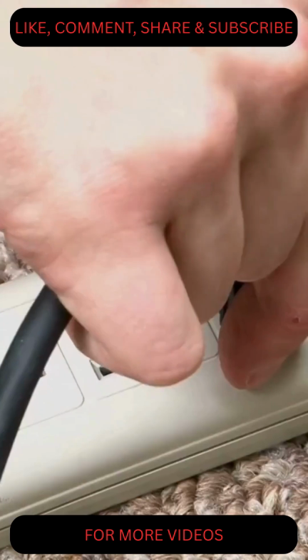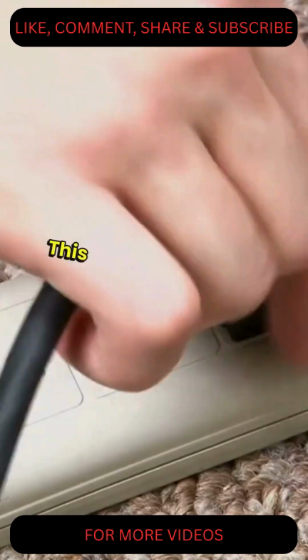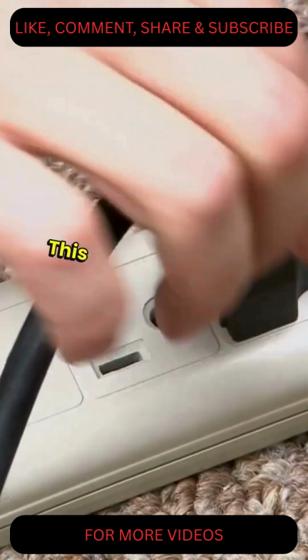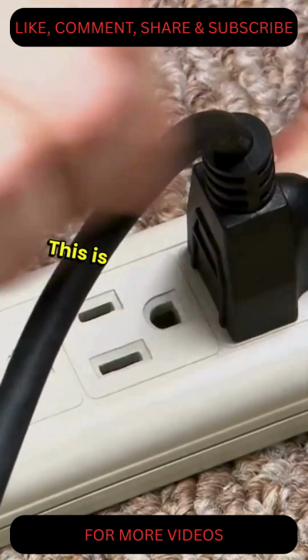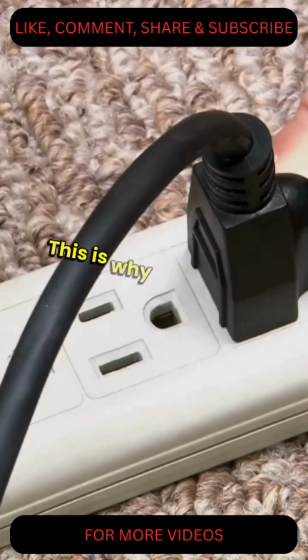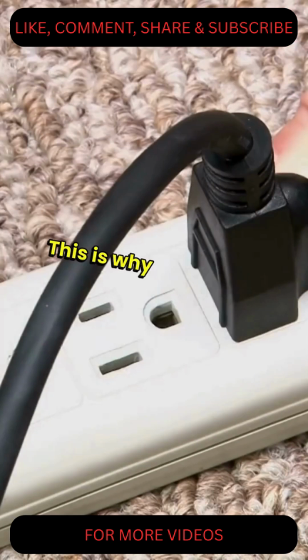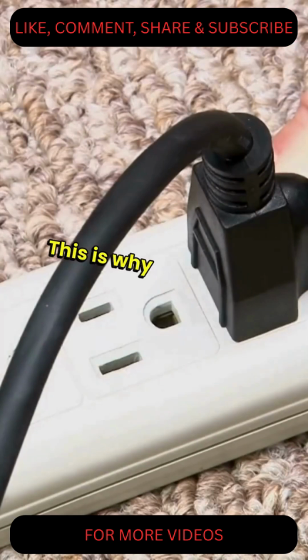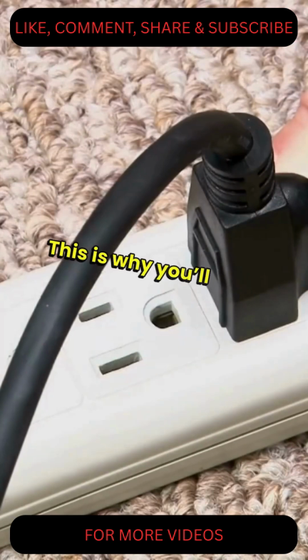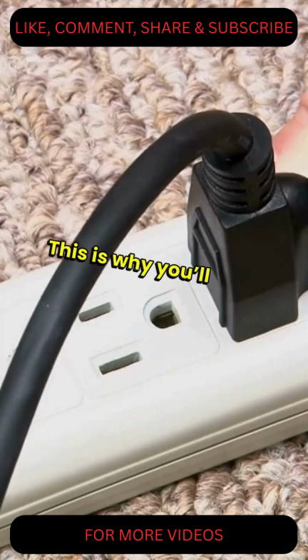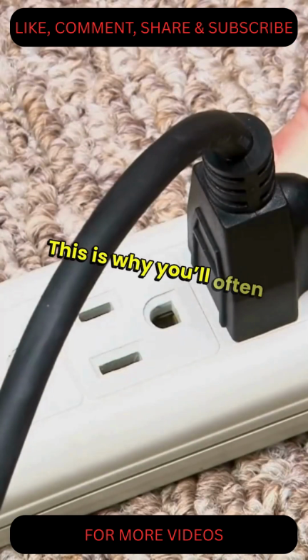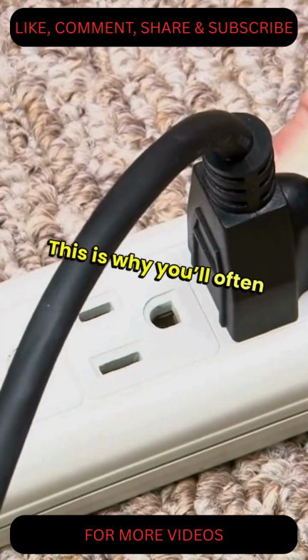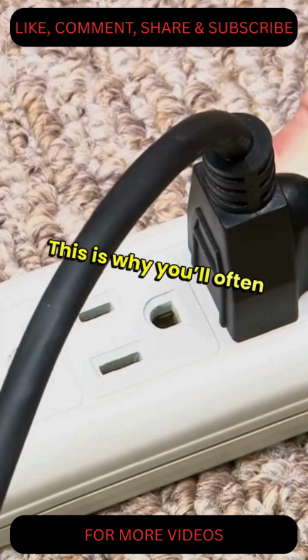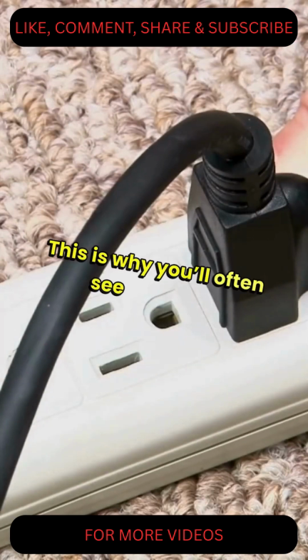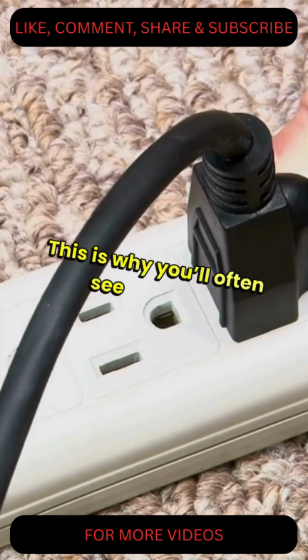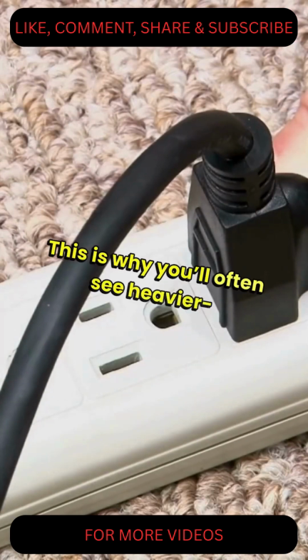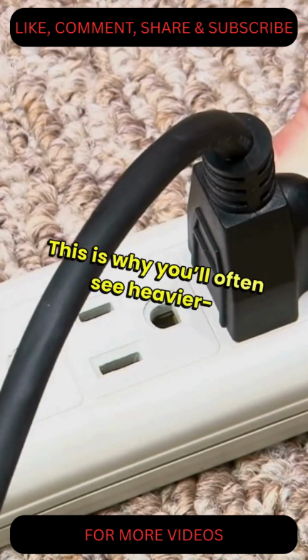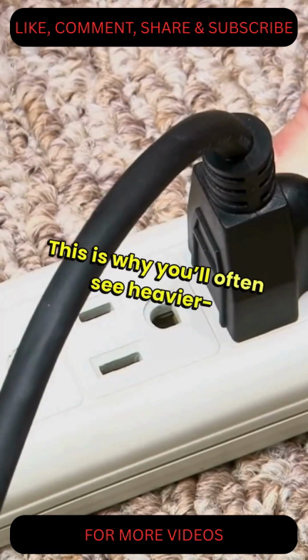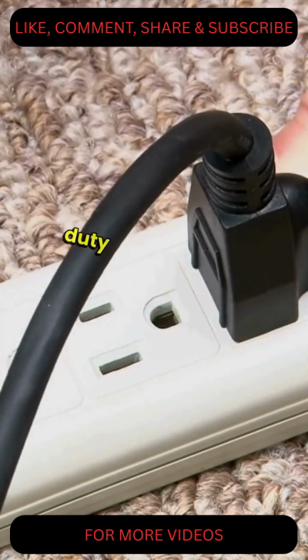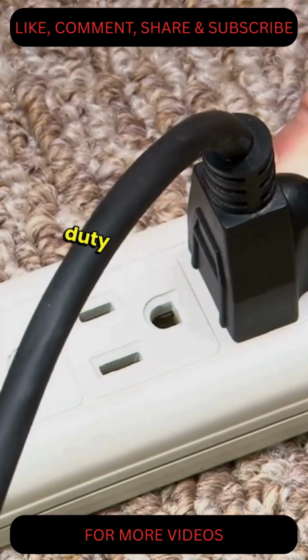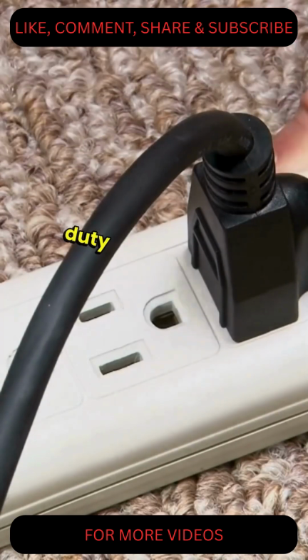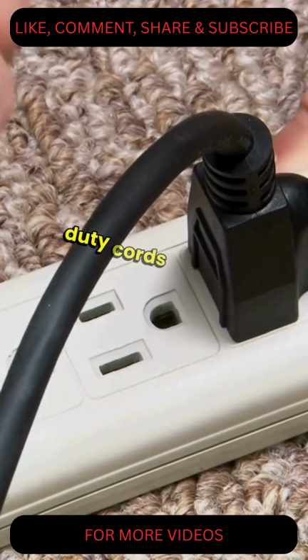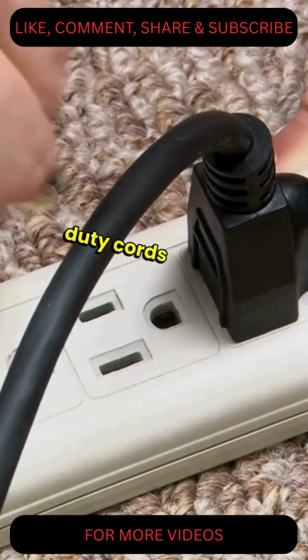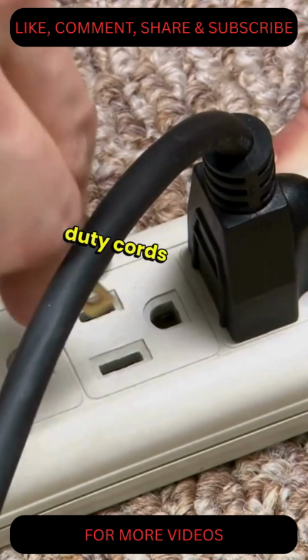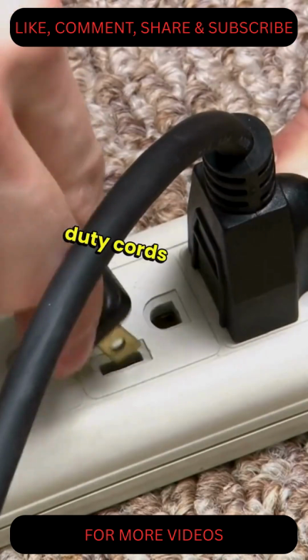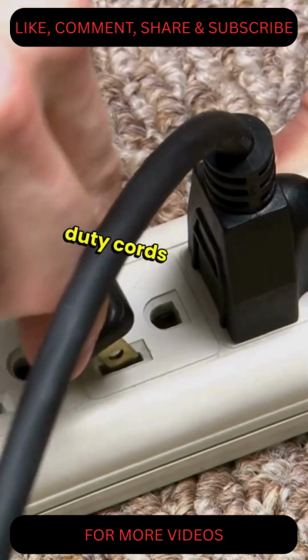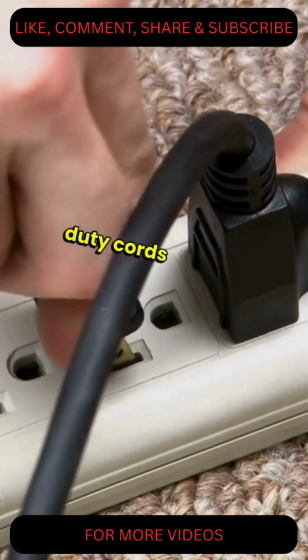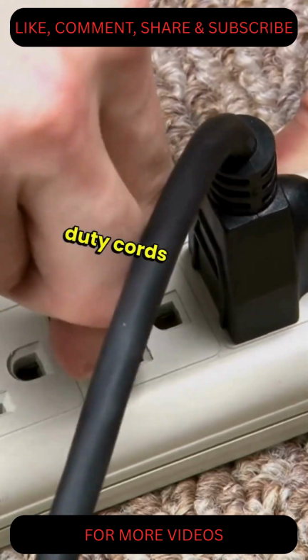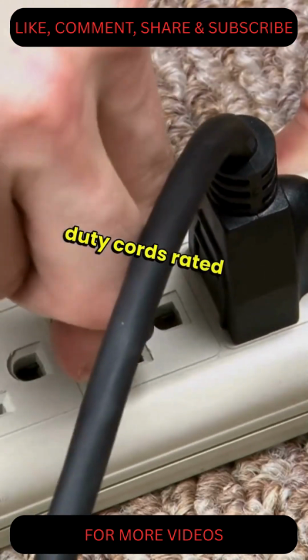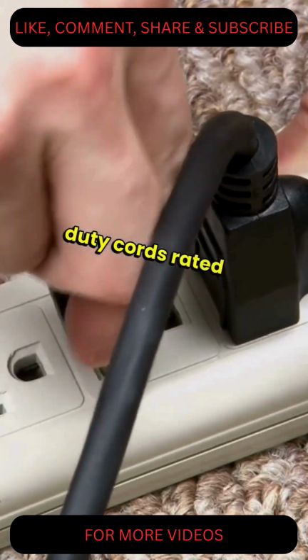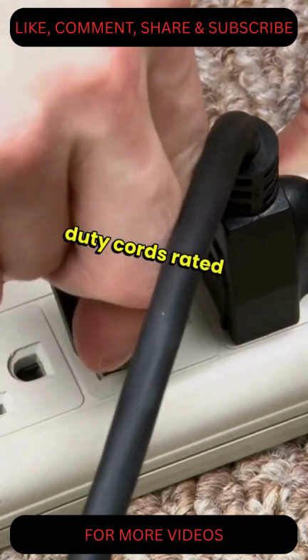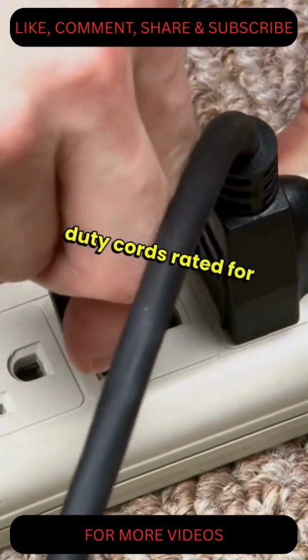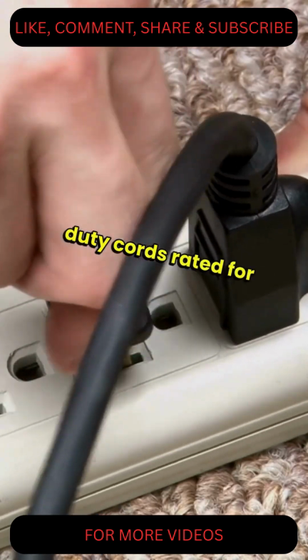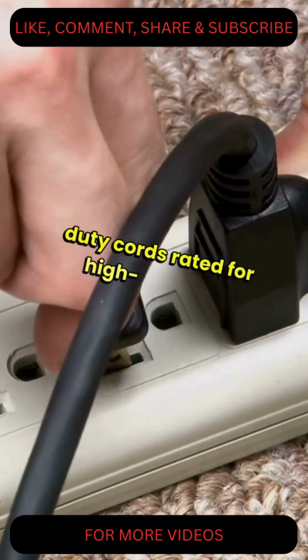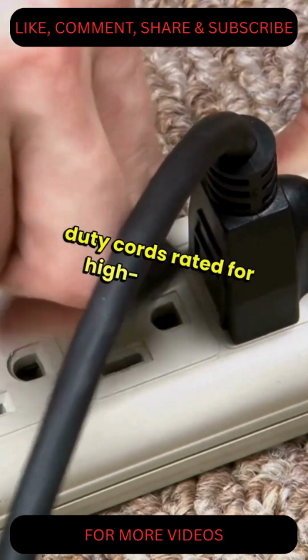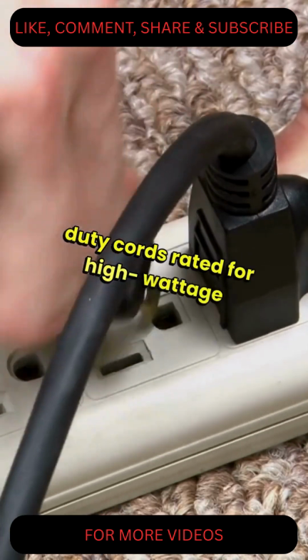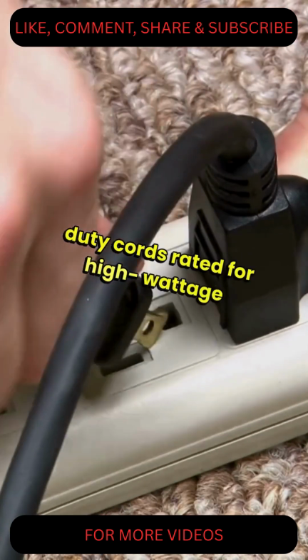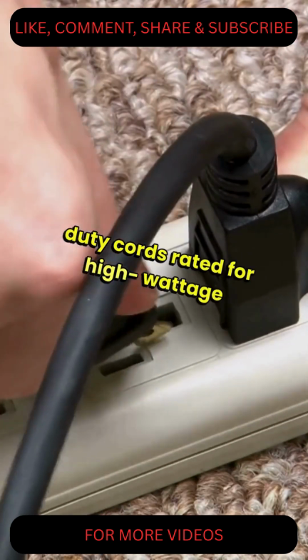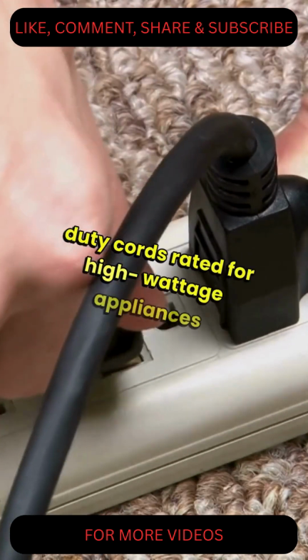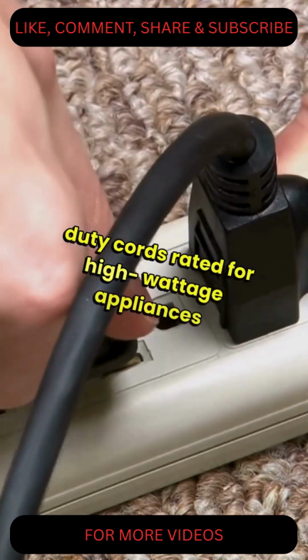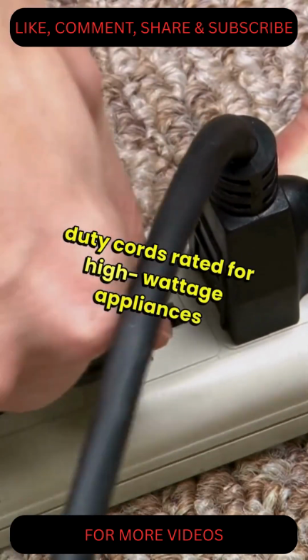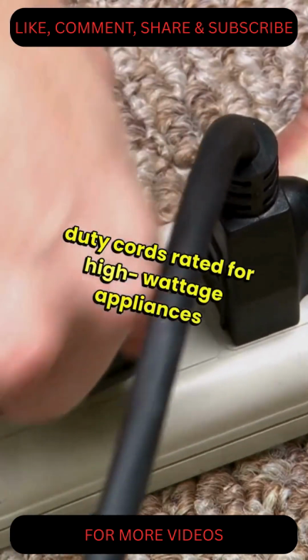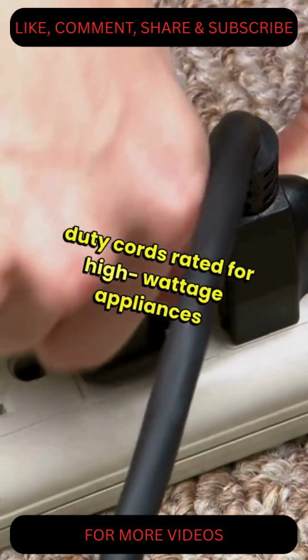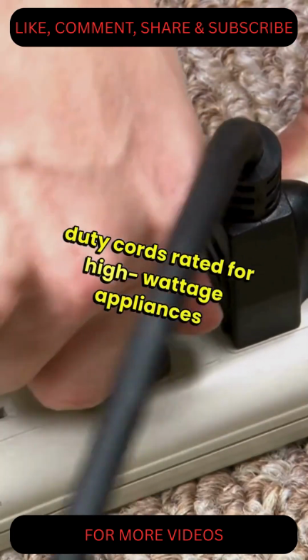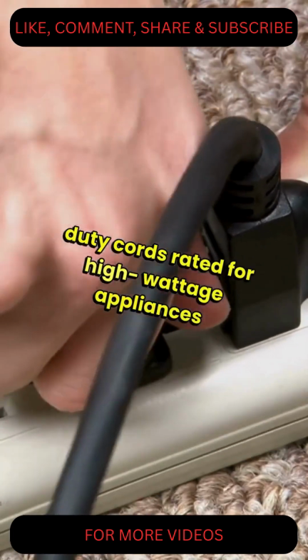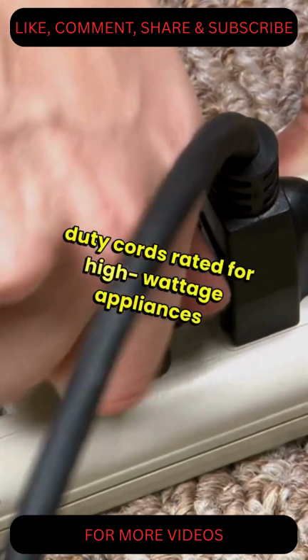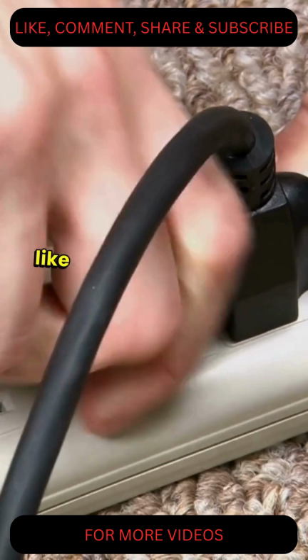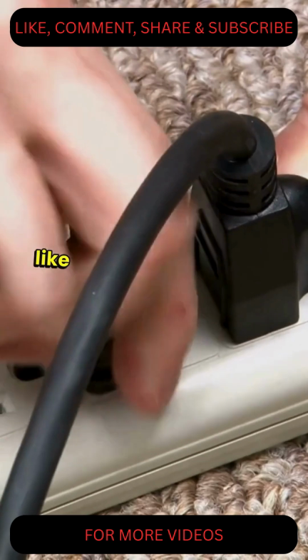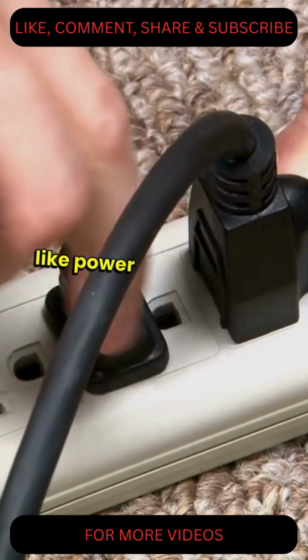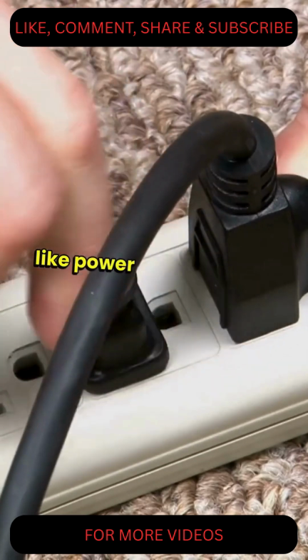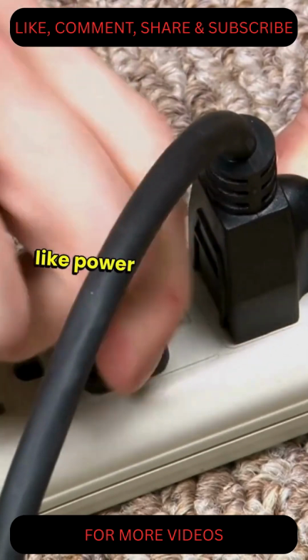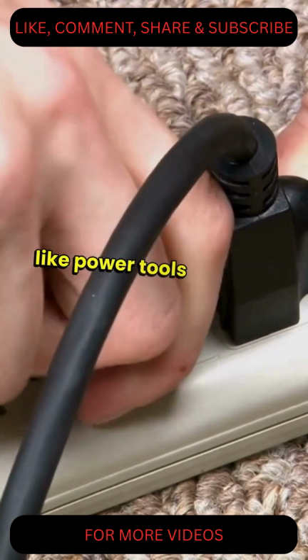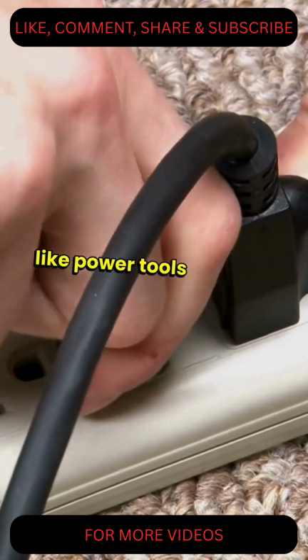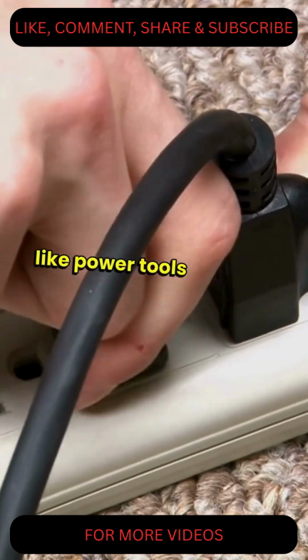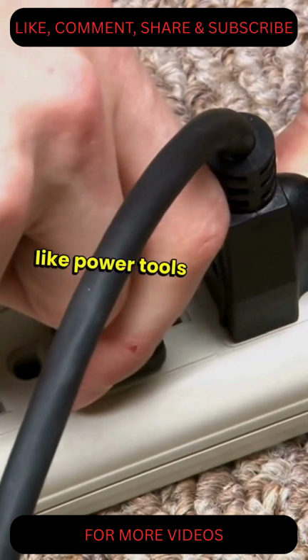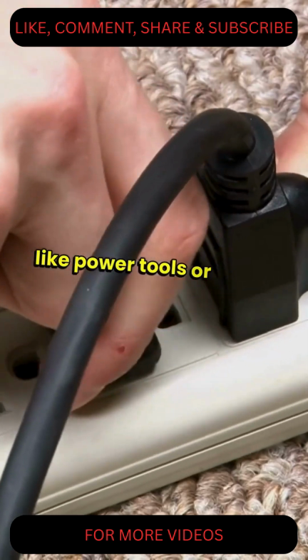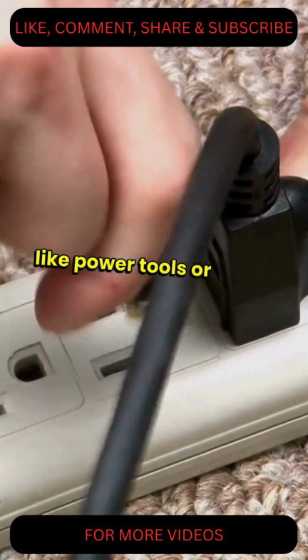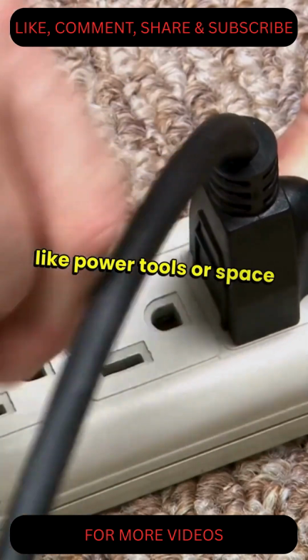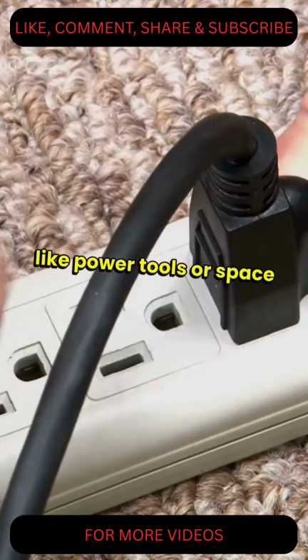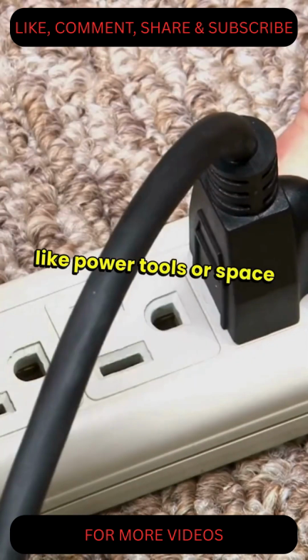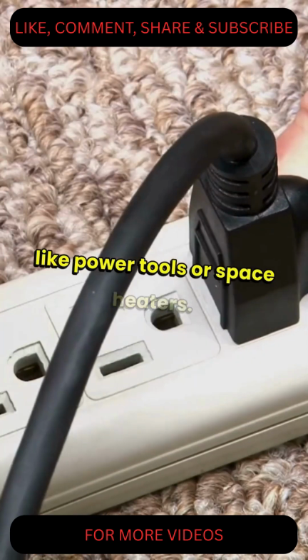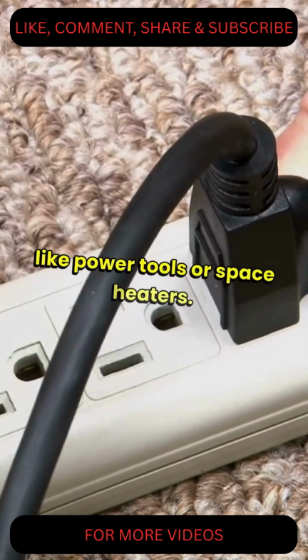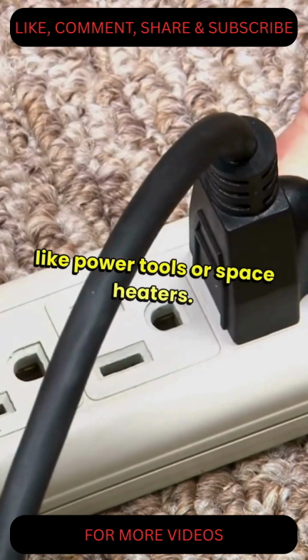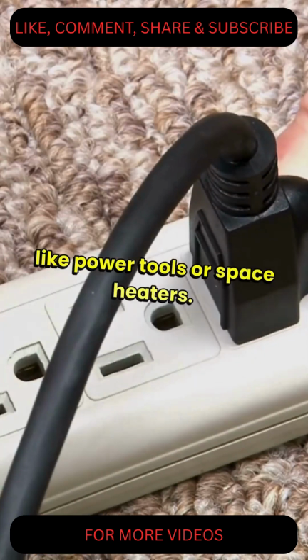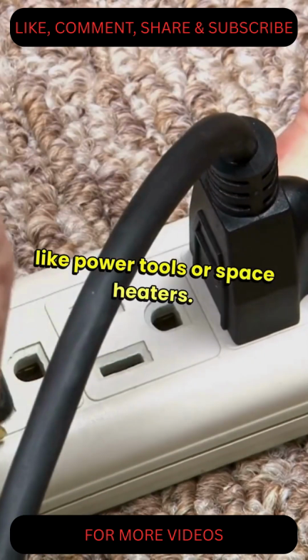A thicker wire can handle more current without overheating. This is why you'll often see heavier-duty cords rated for high-wattage appliances like power tools or space heaters.